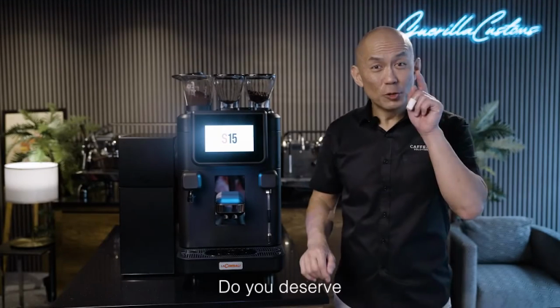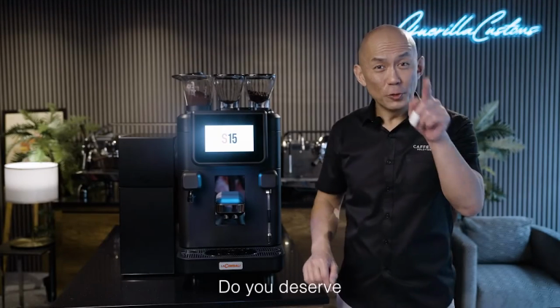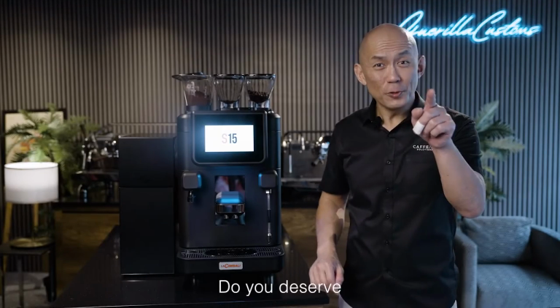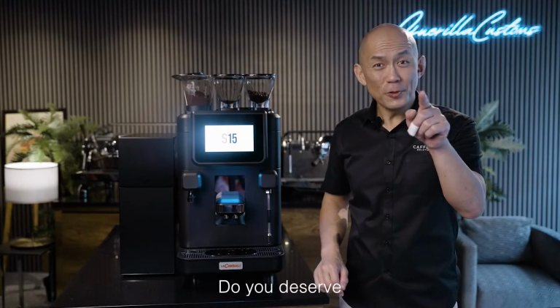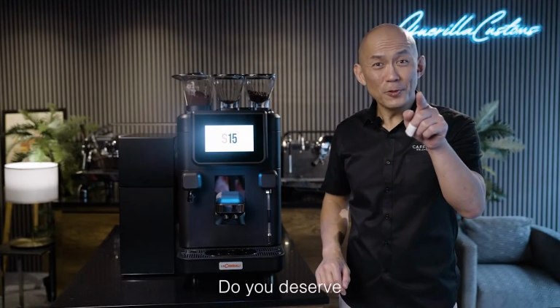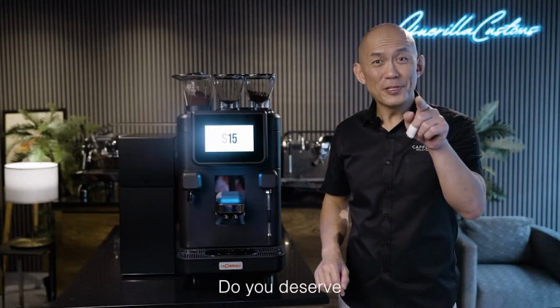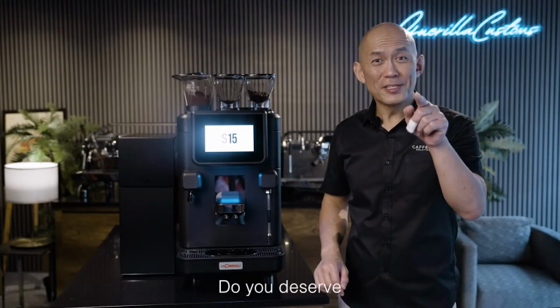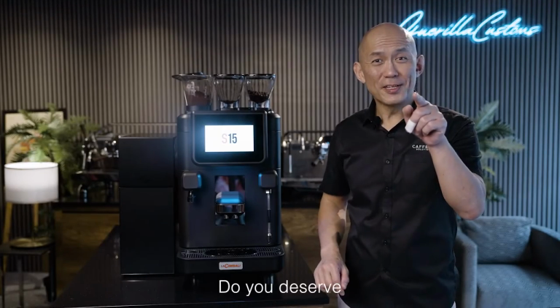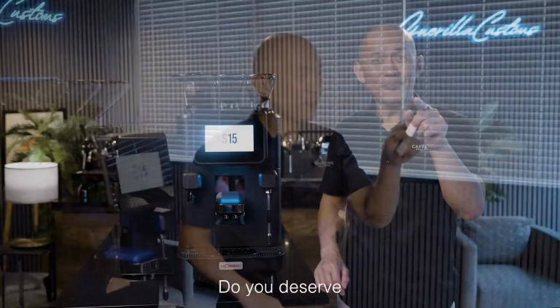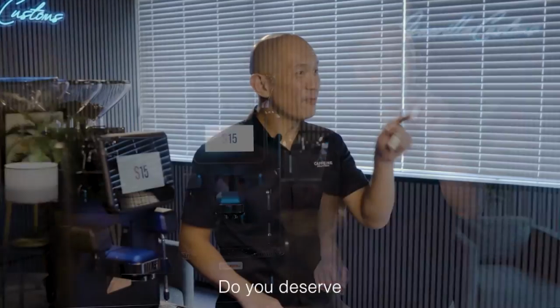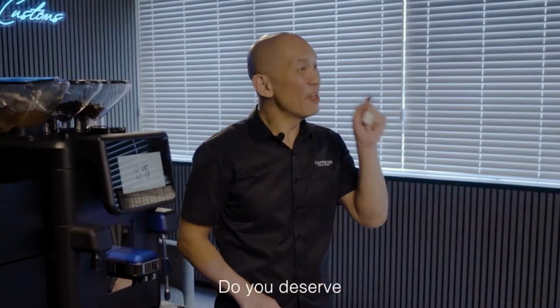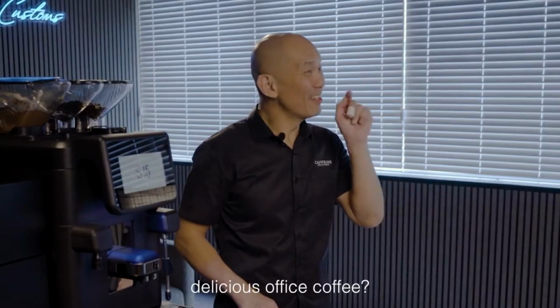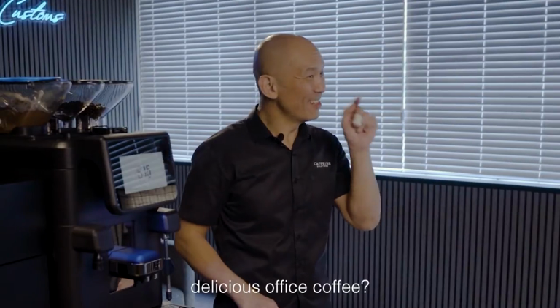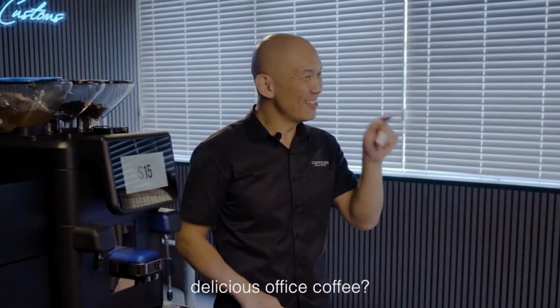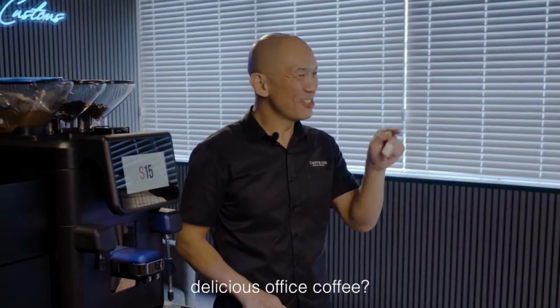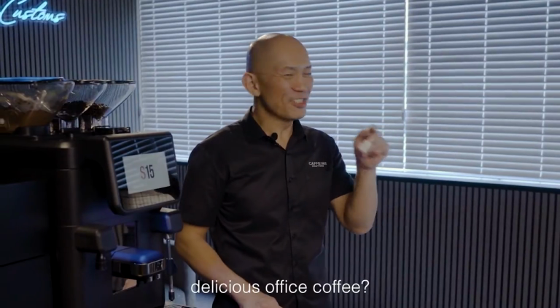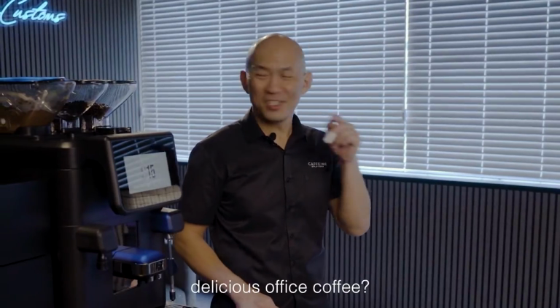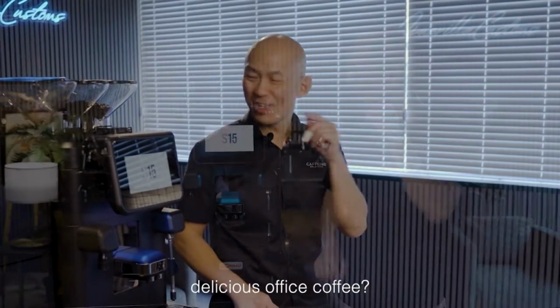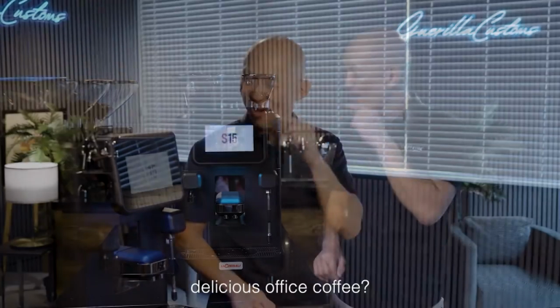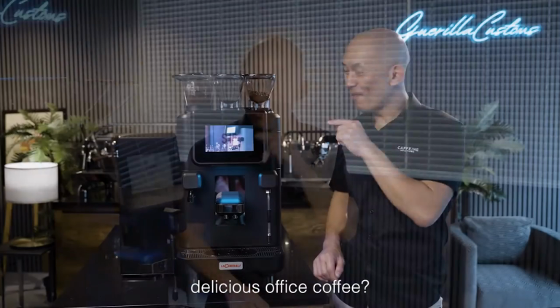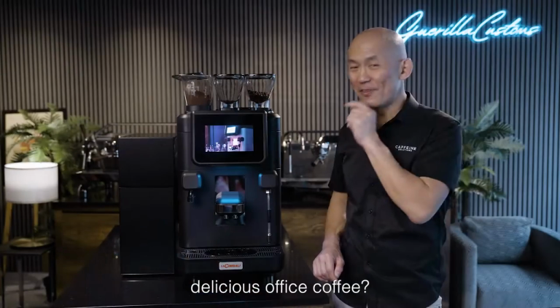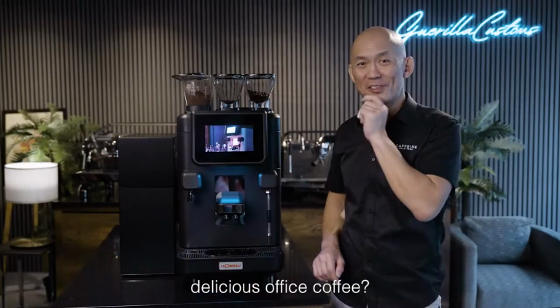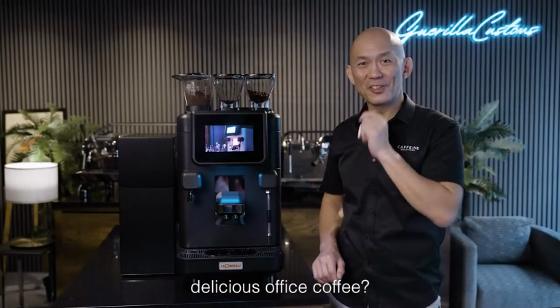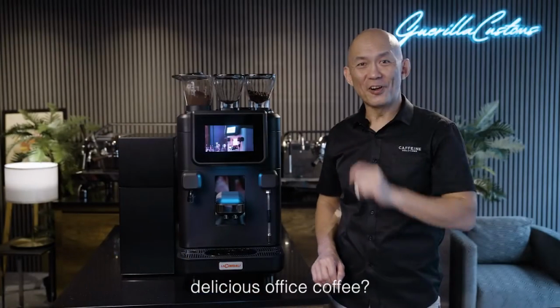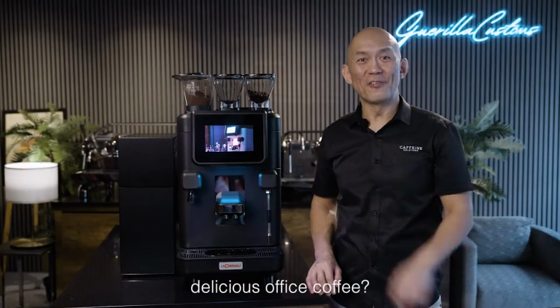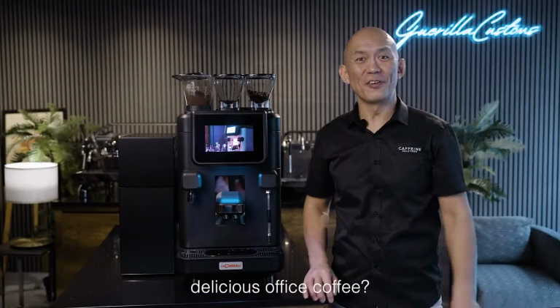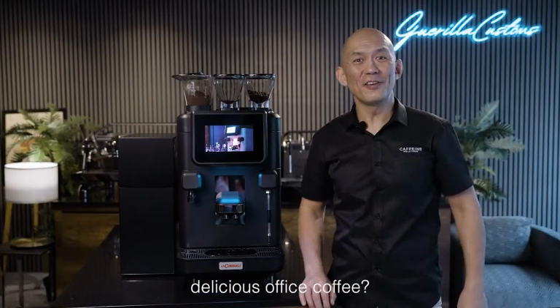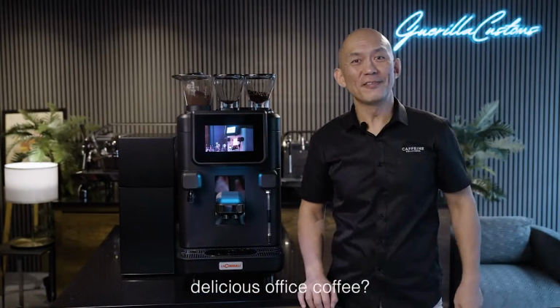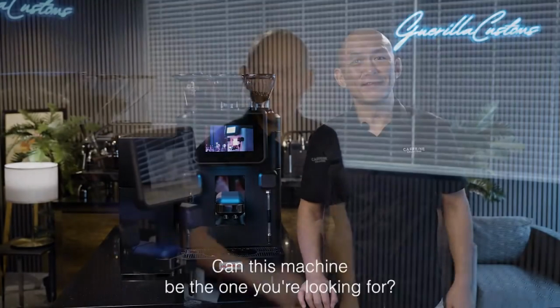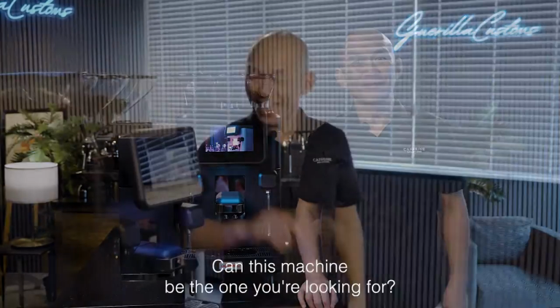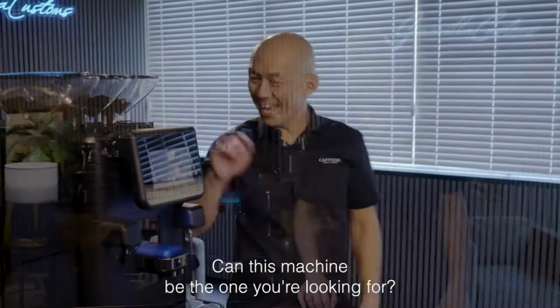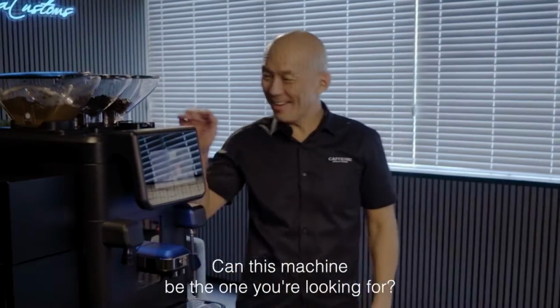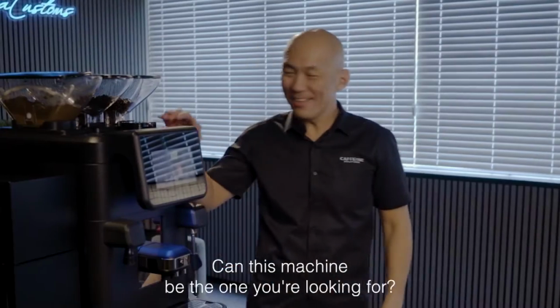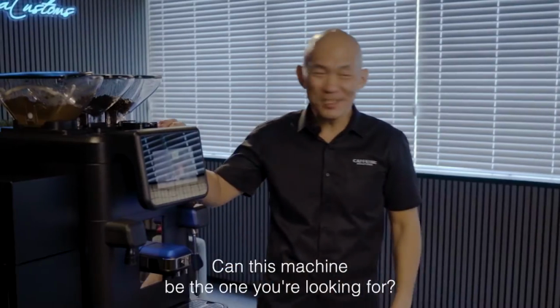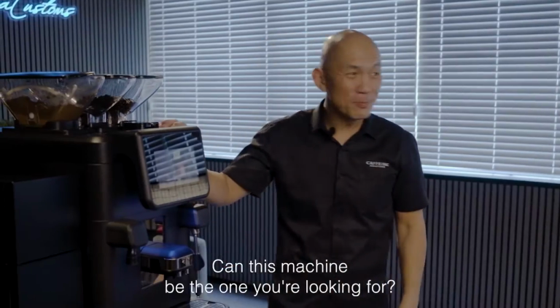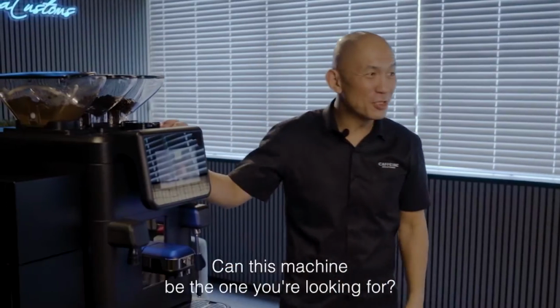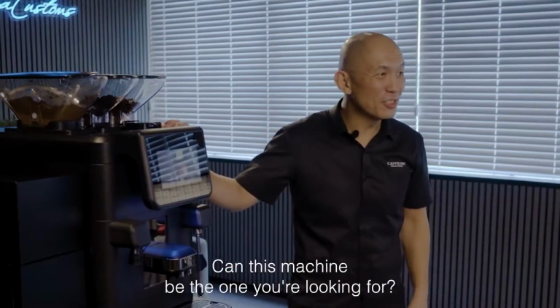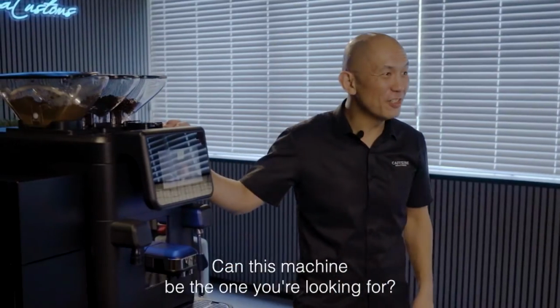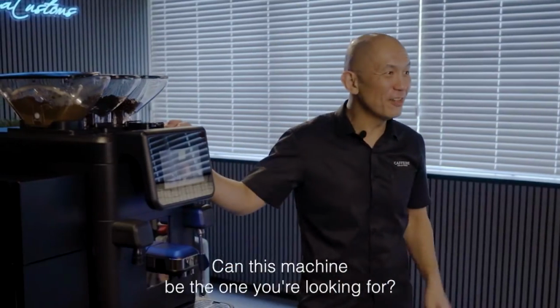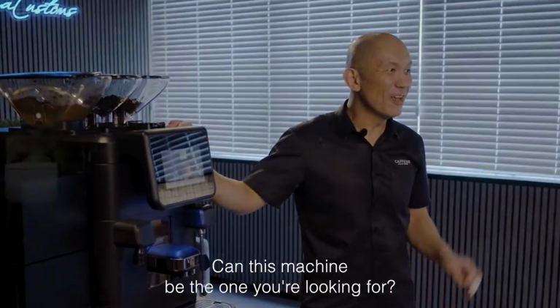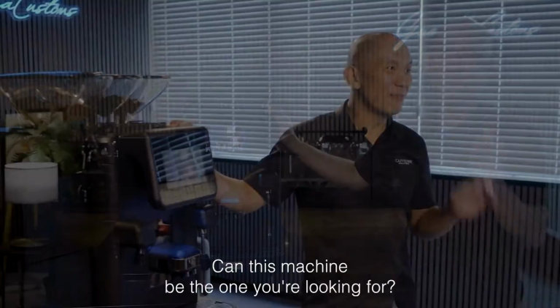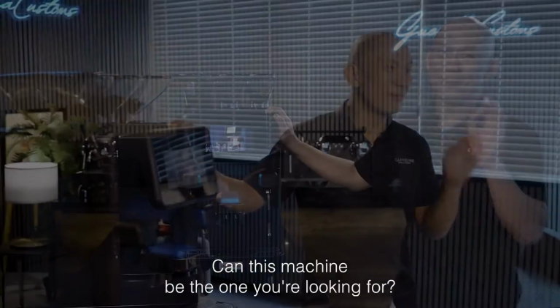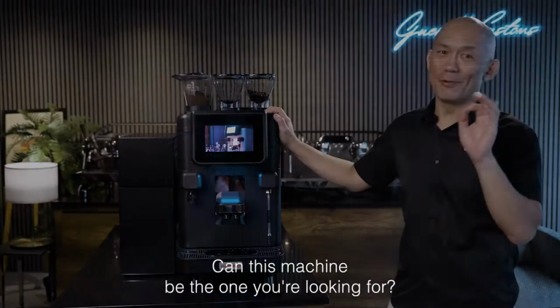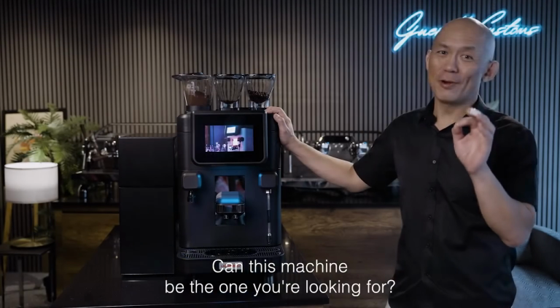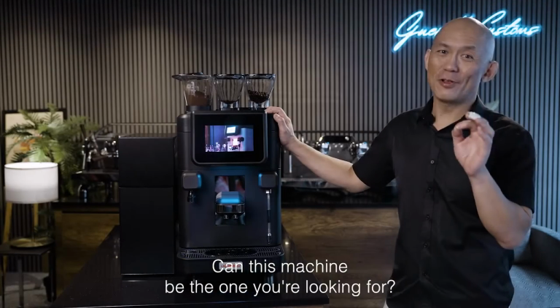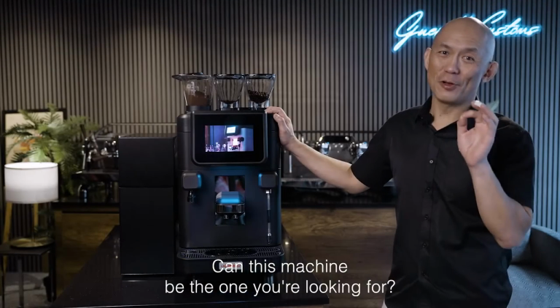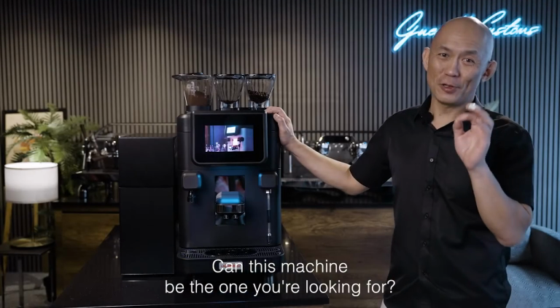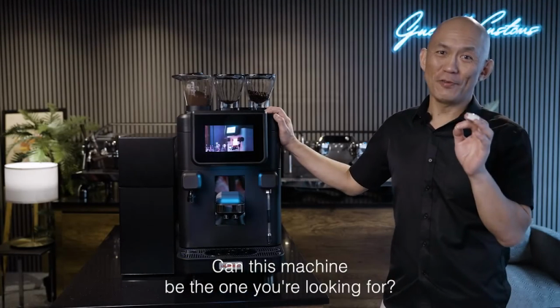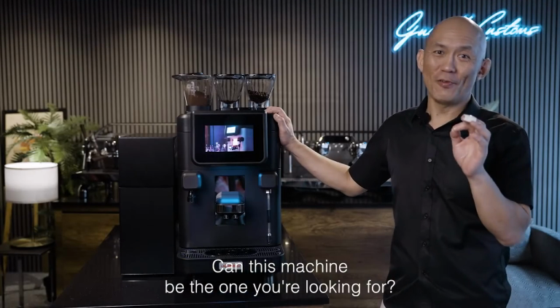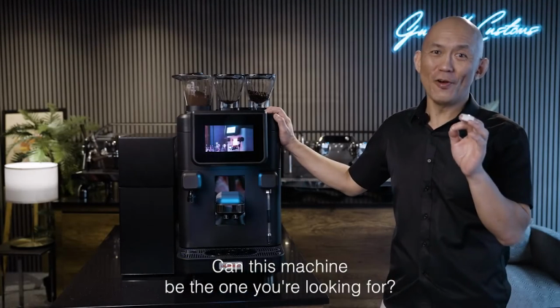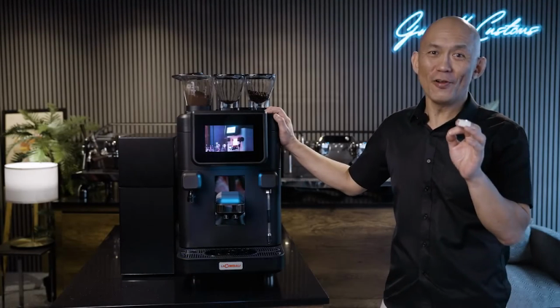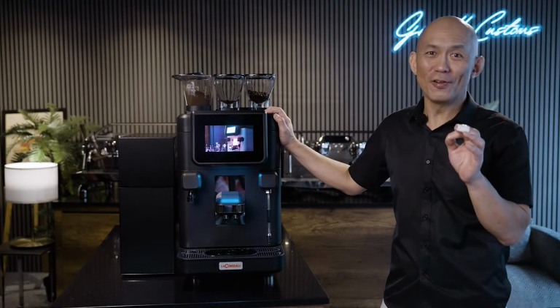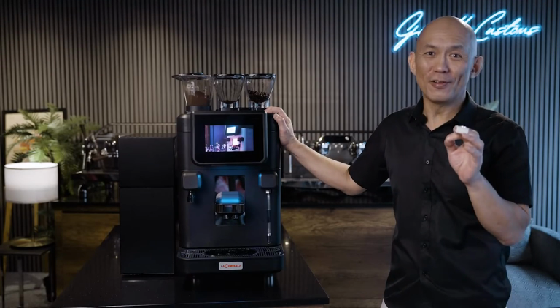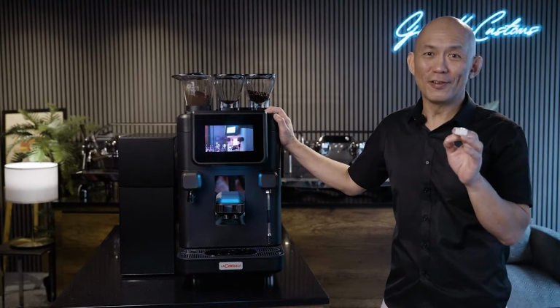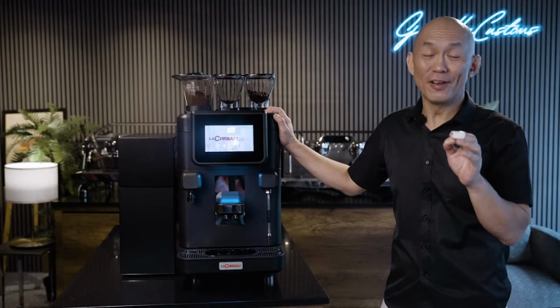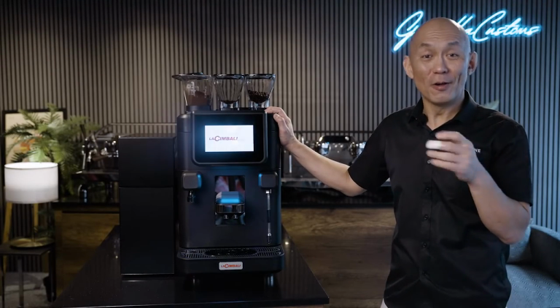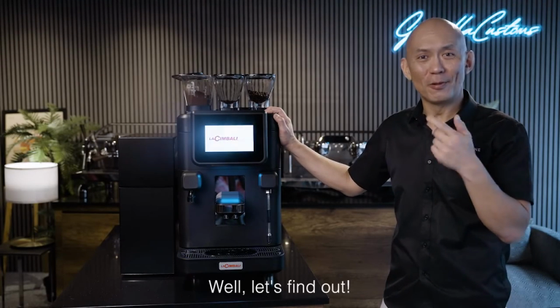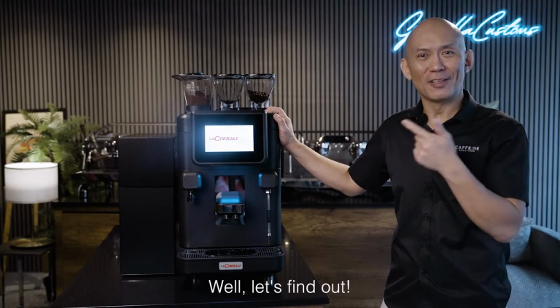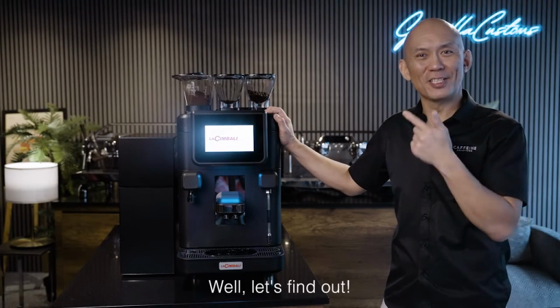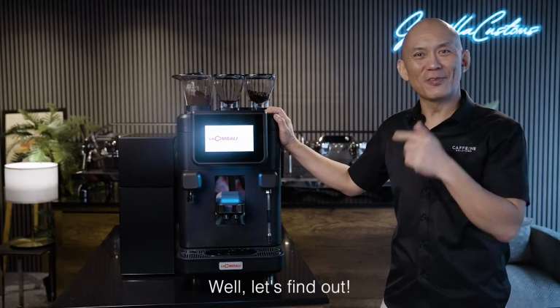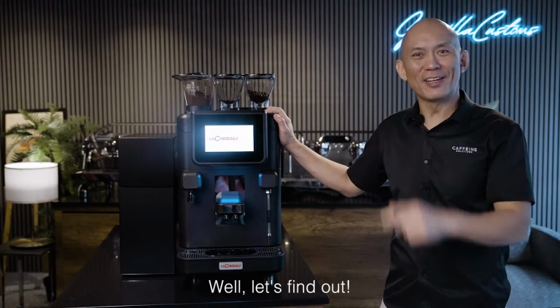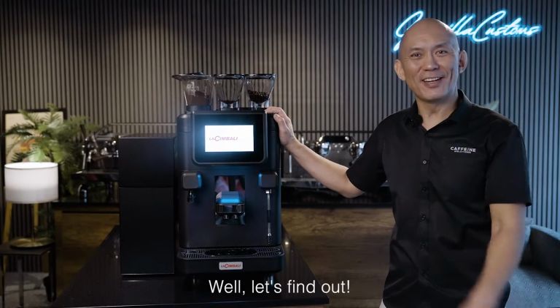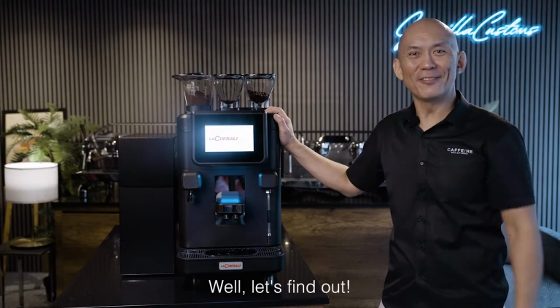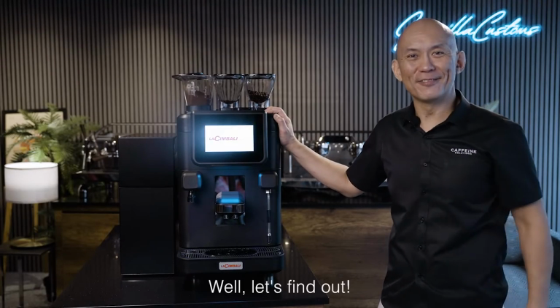Do you deserve delicious office coffee? Can this machine be the one you're looking for? Well, let's find out.